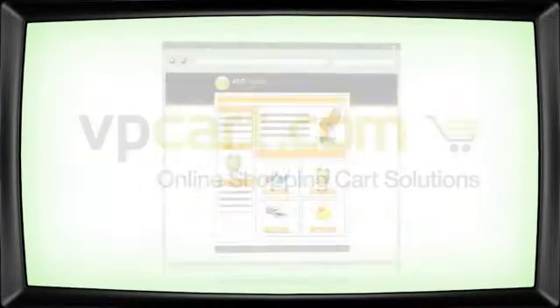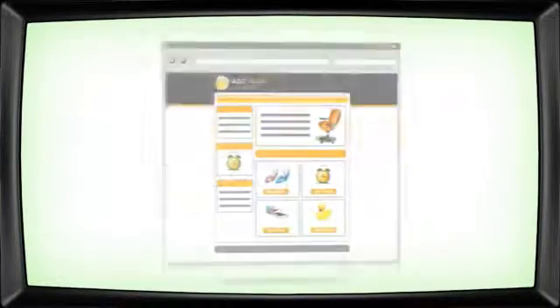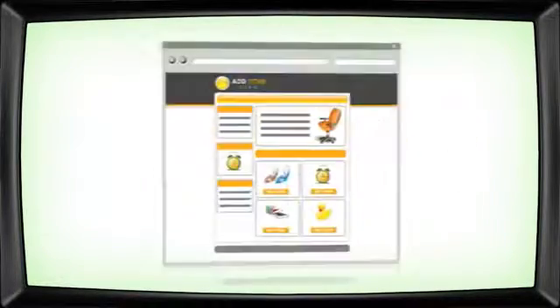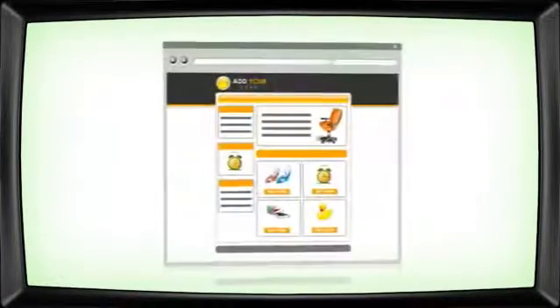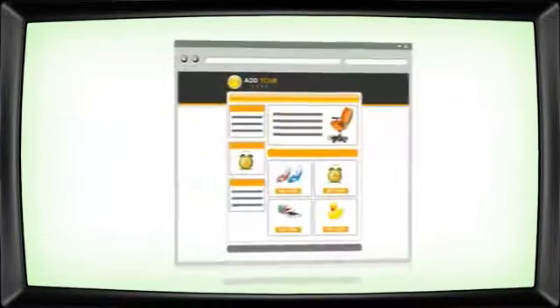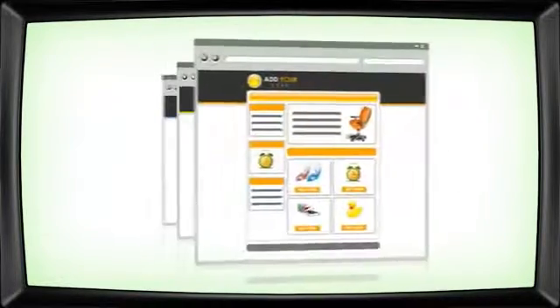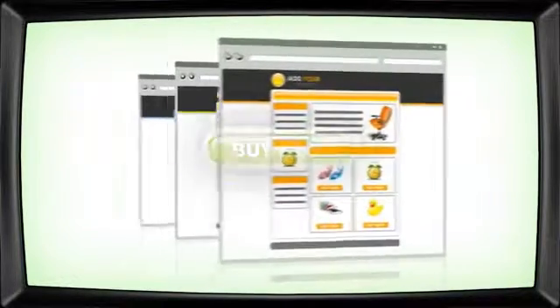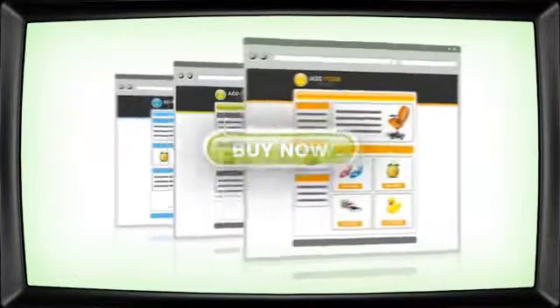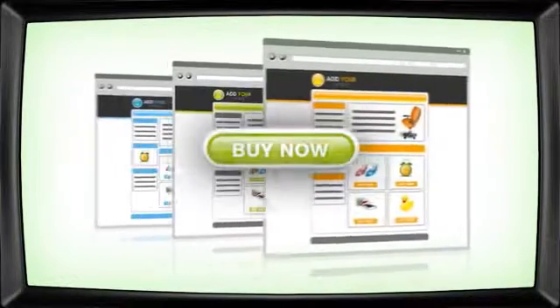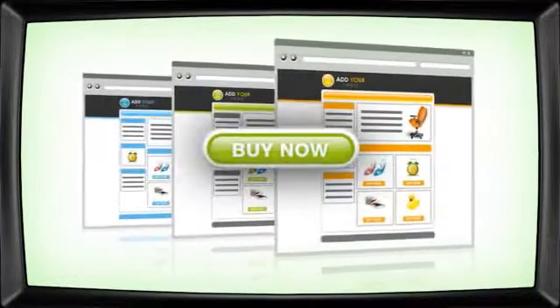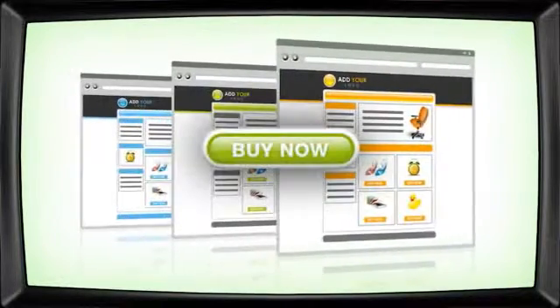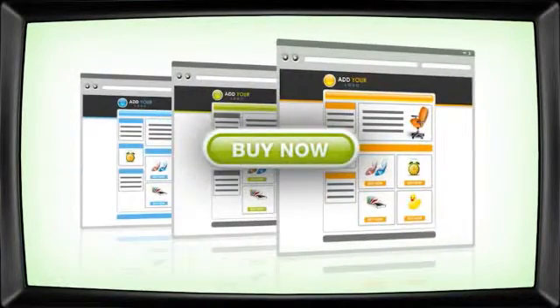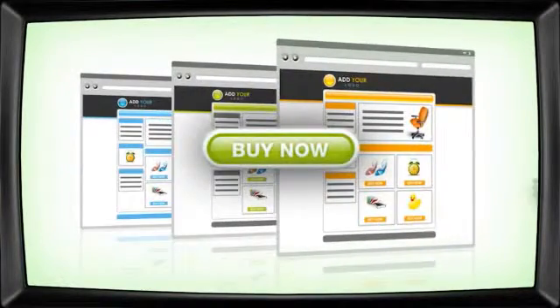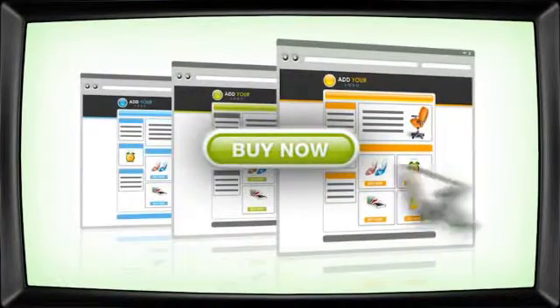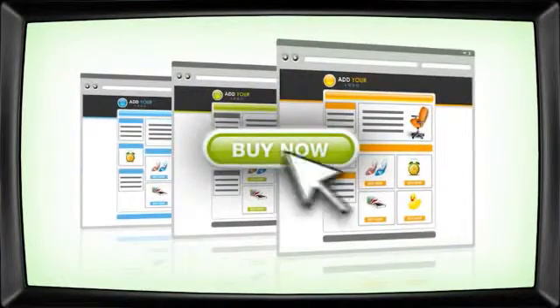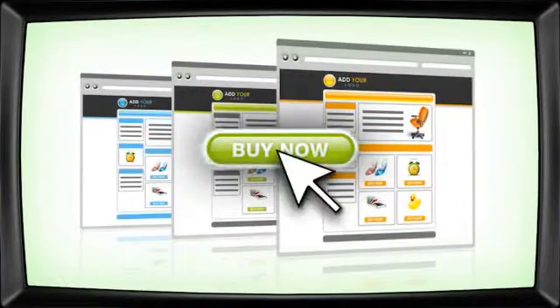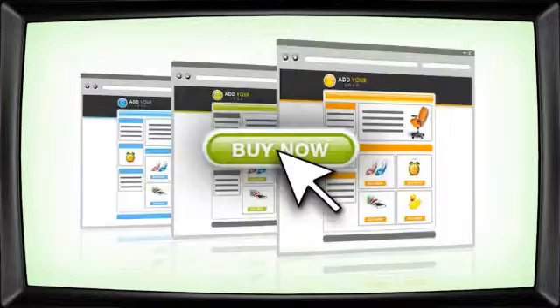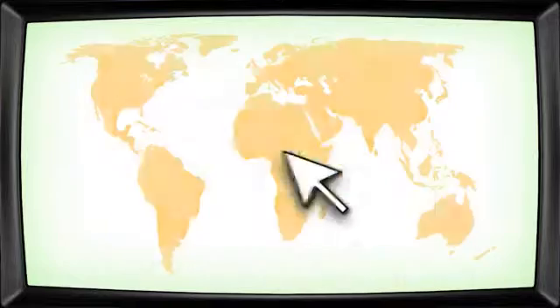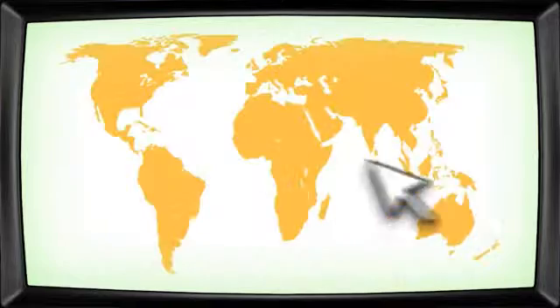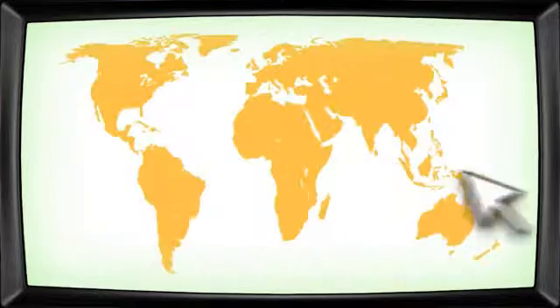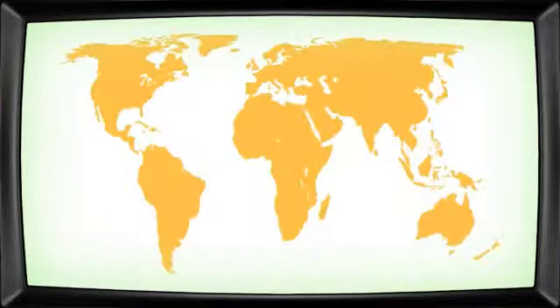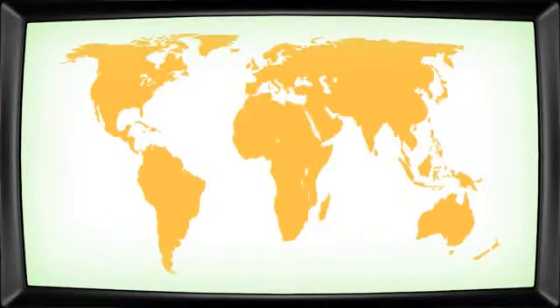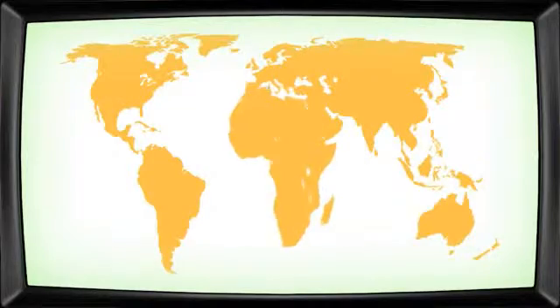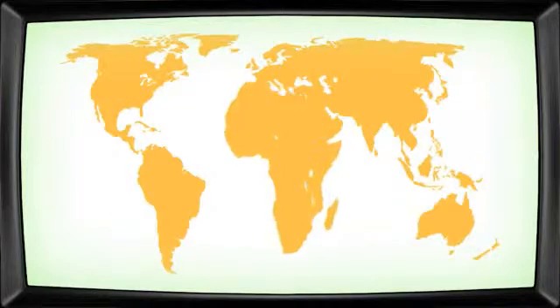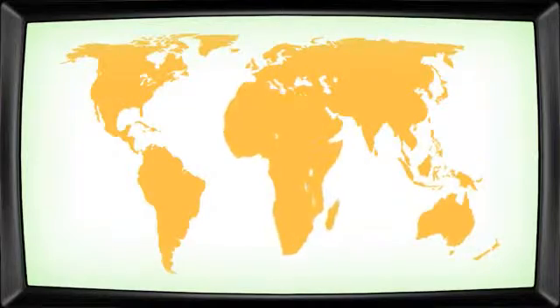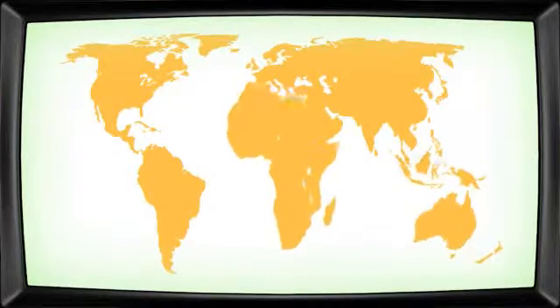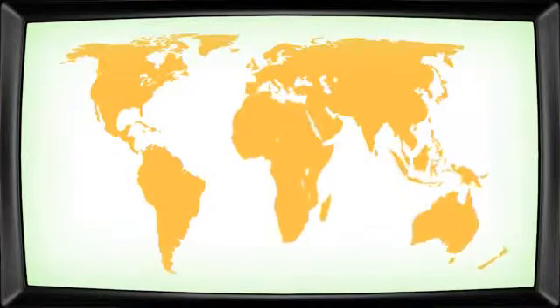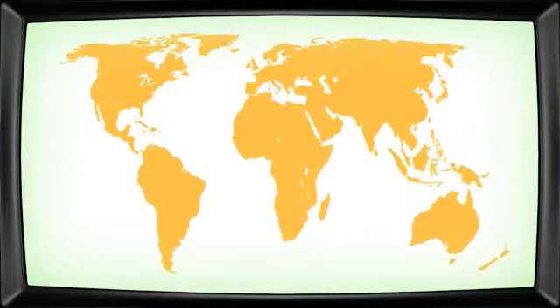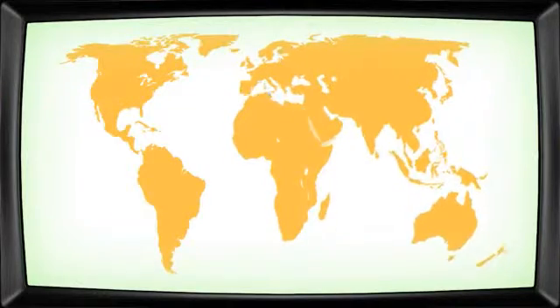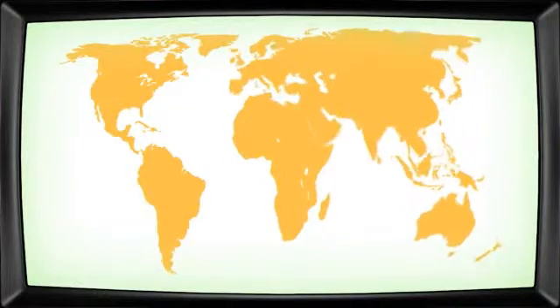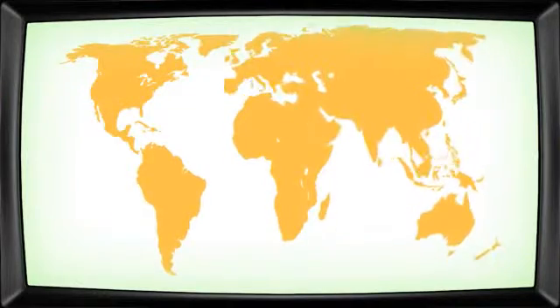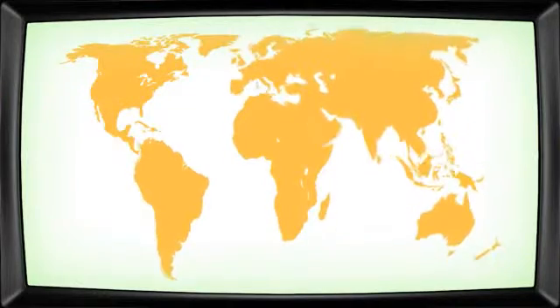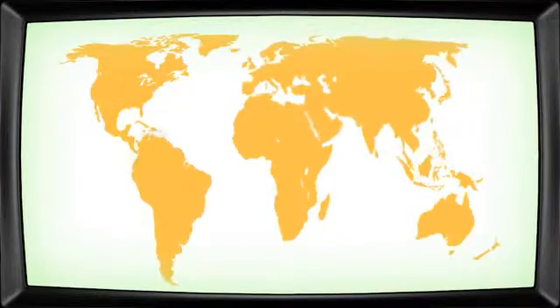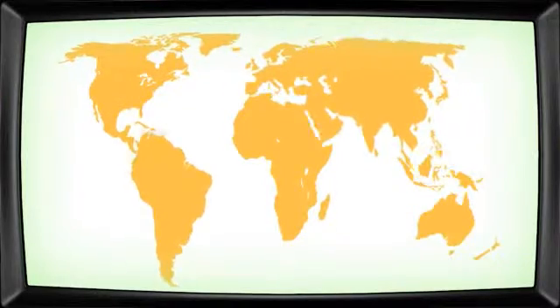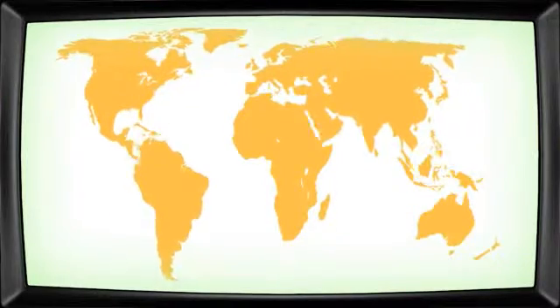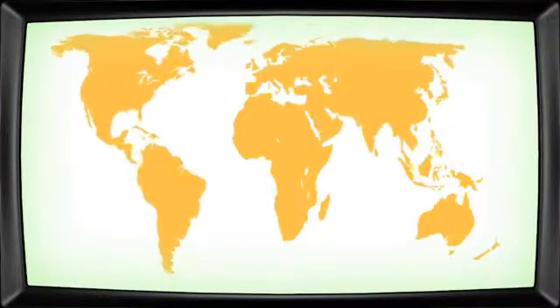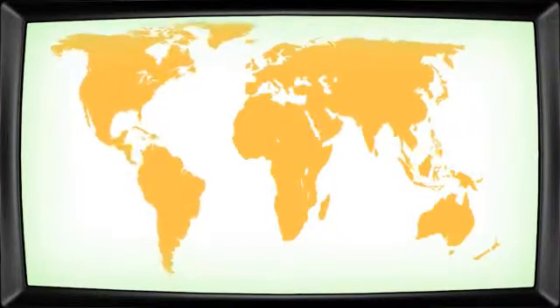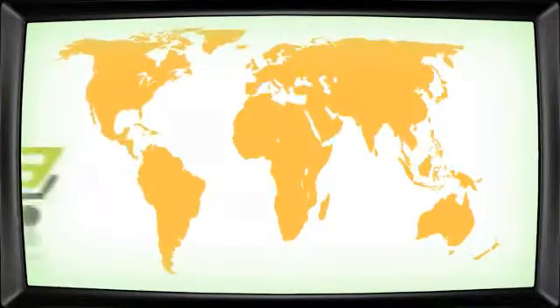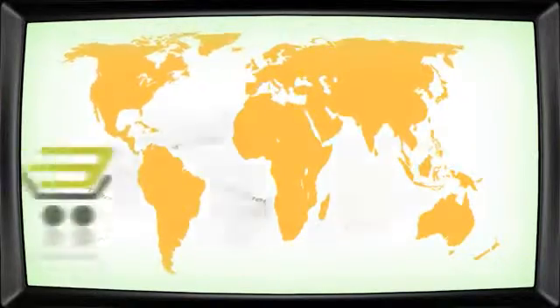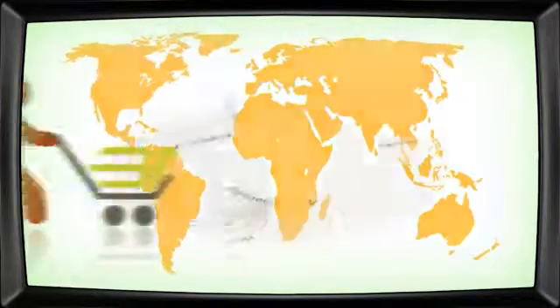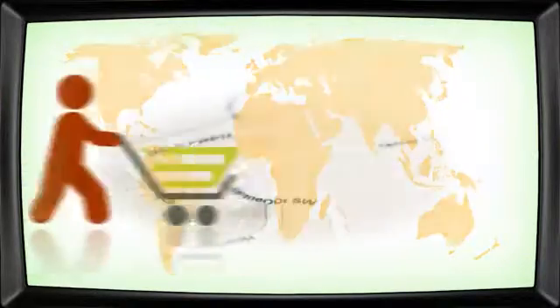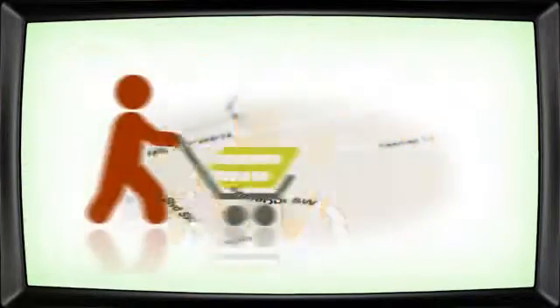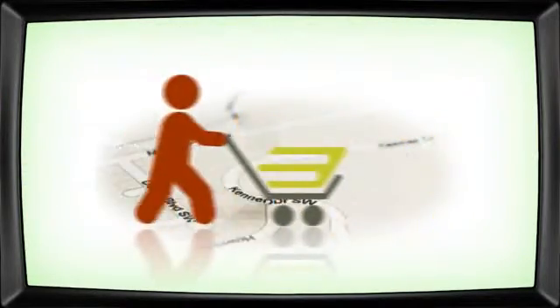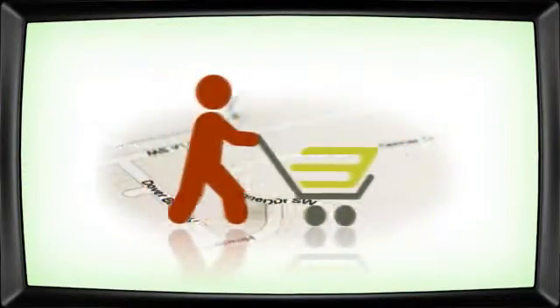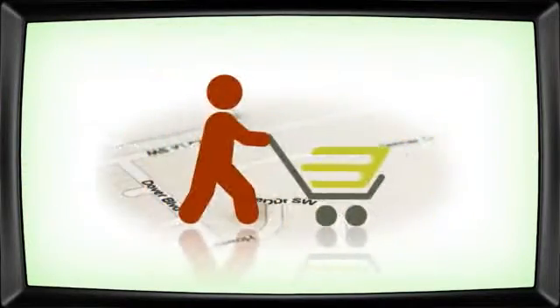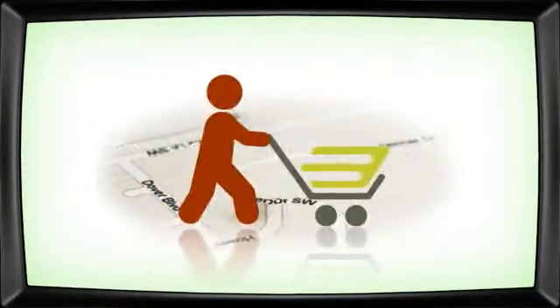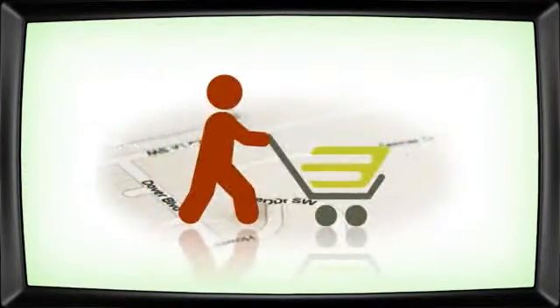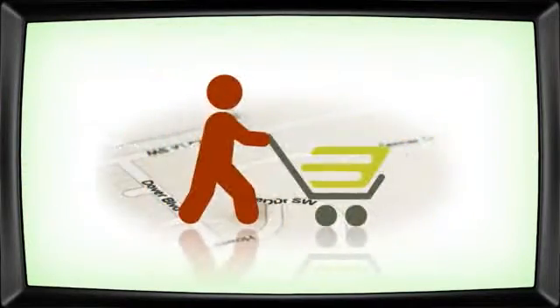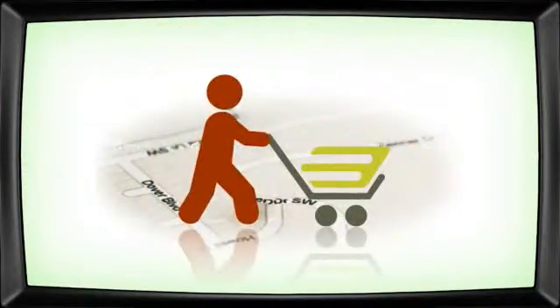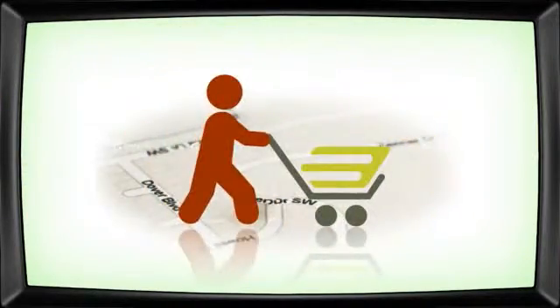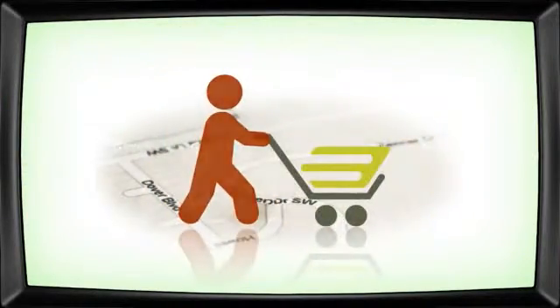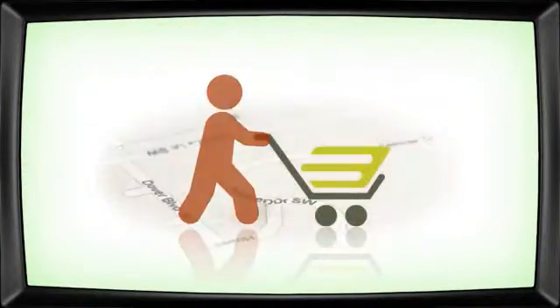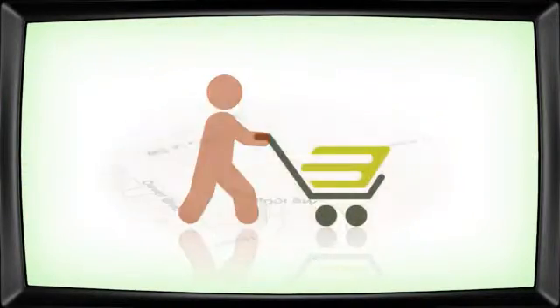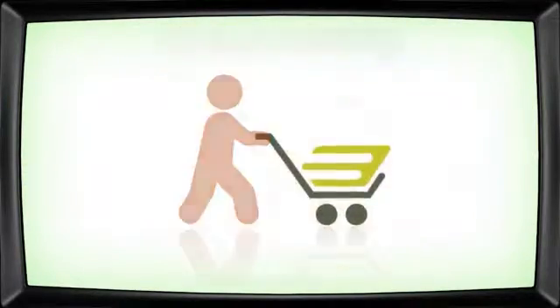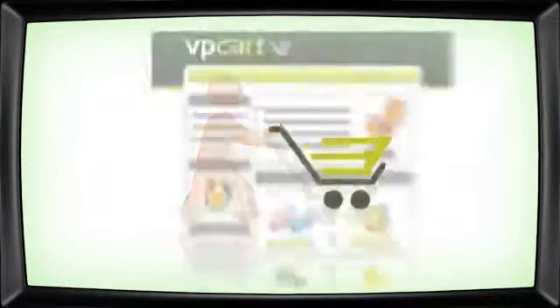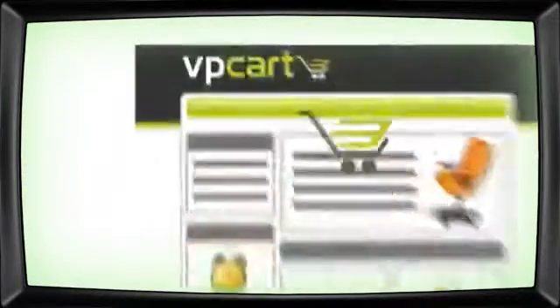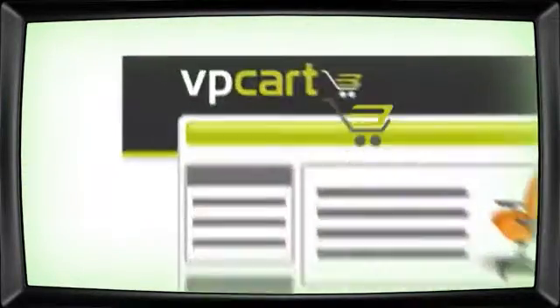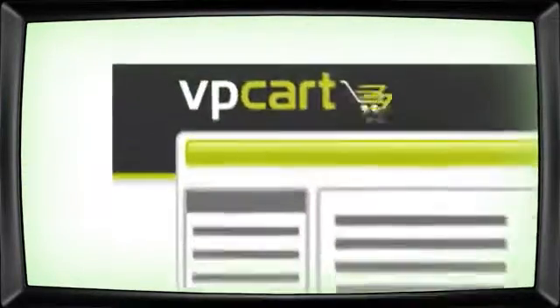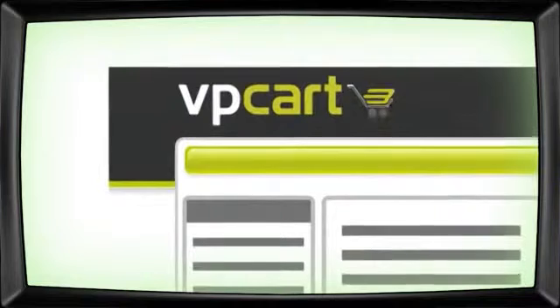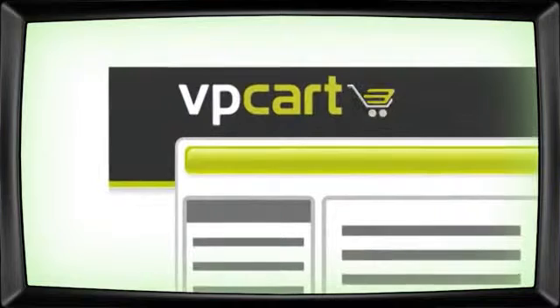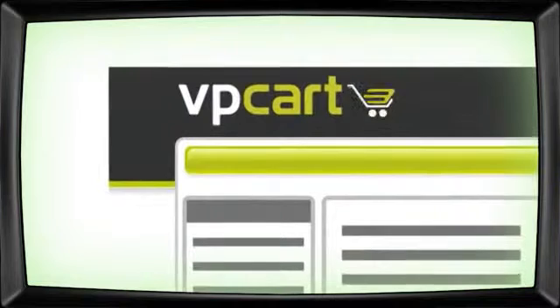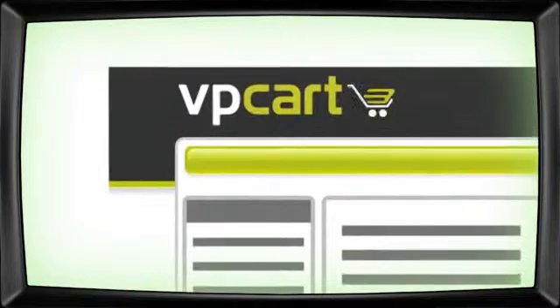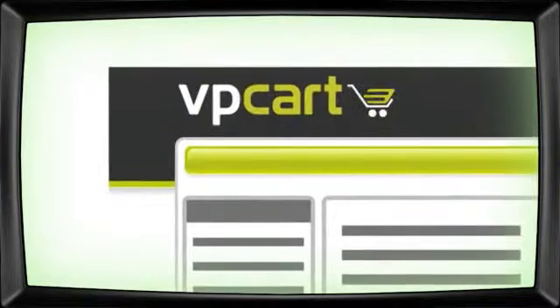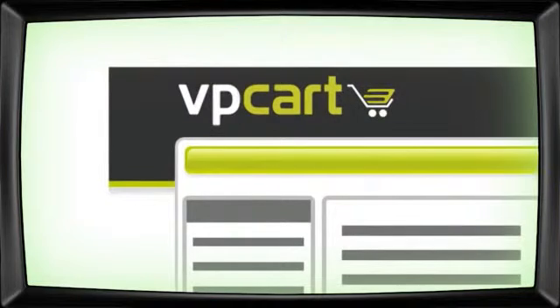Want to start selling online anywhere in the world? Just get a shopping cart that fits around you.